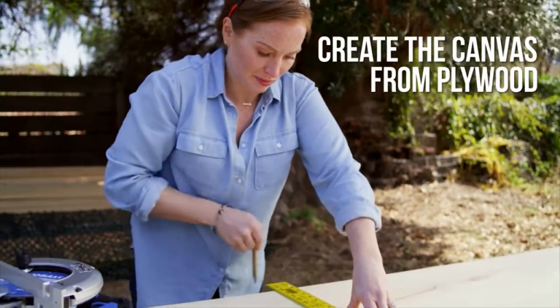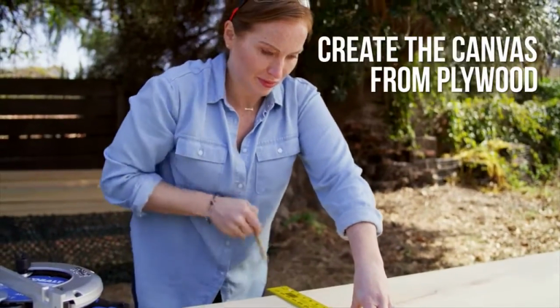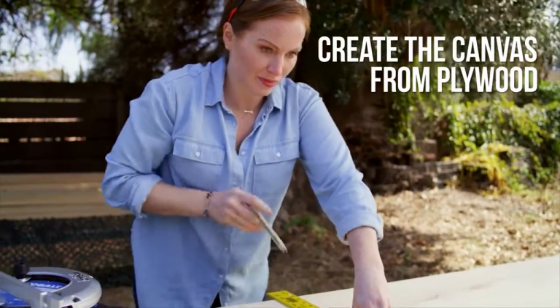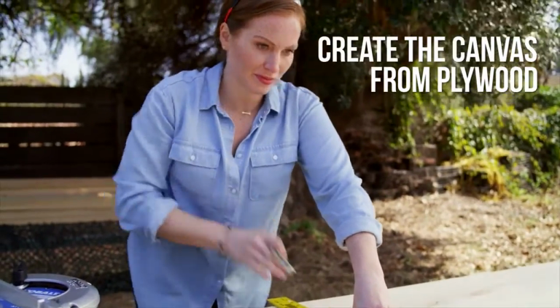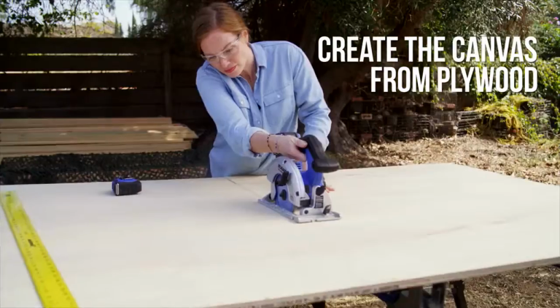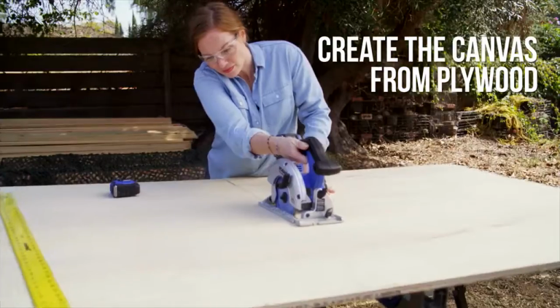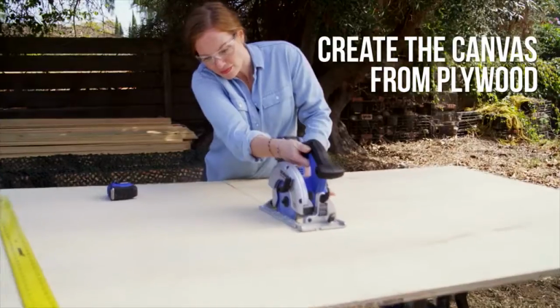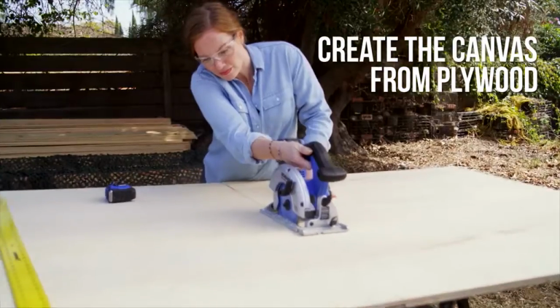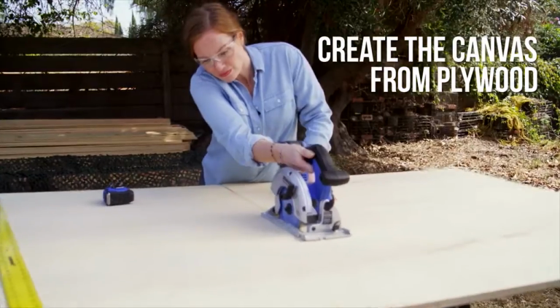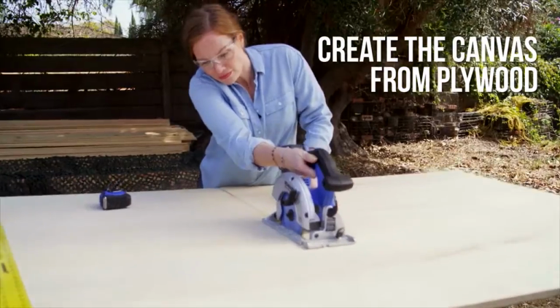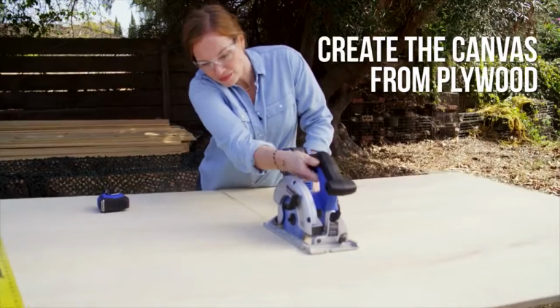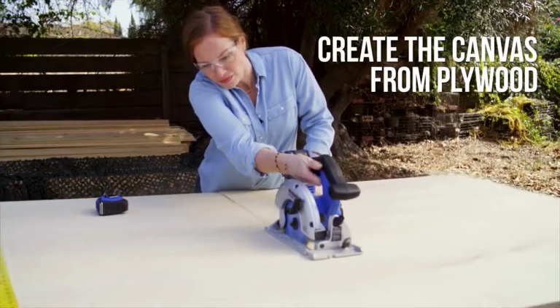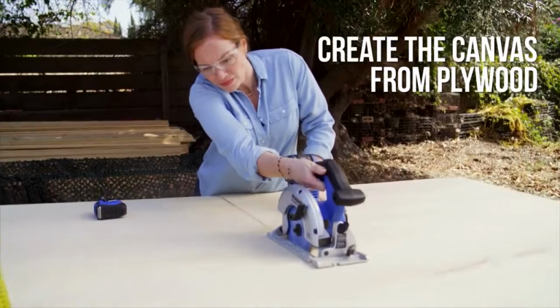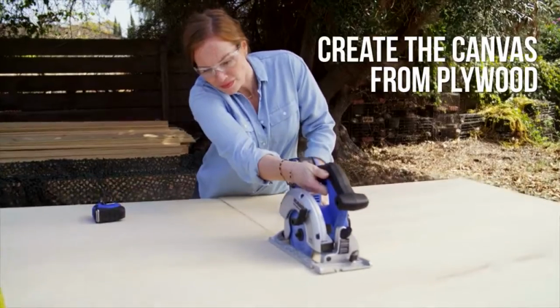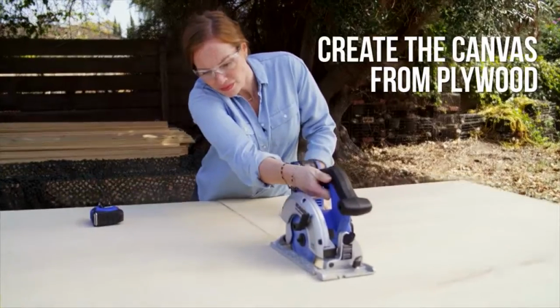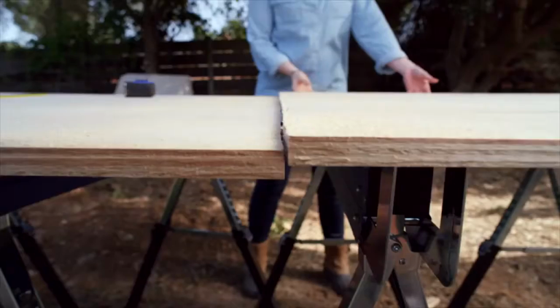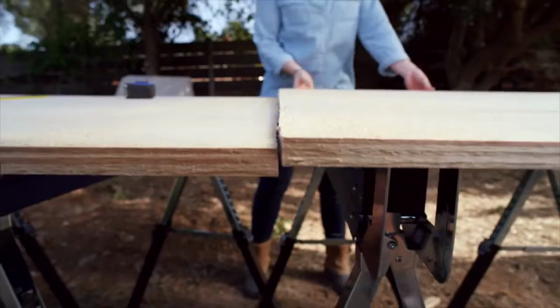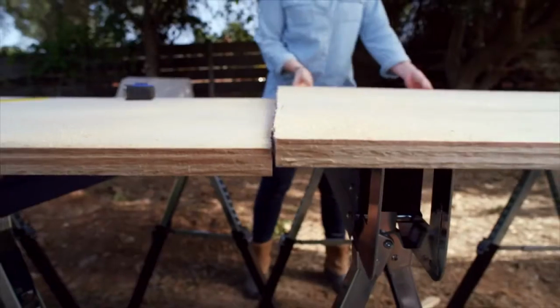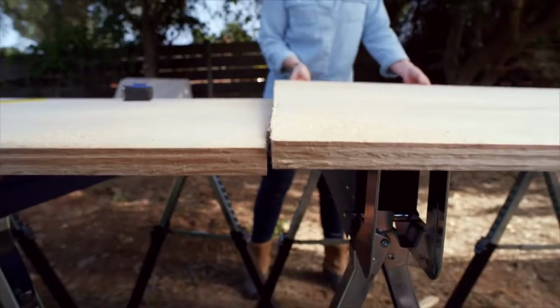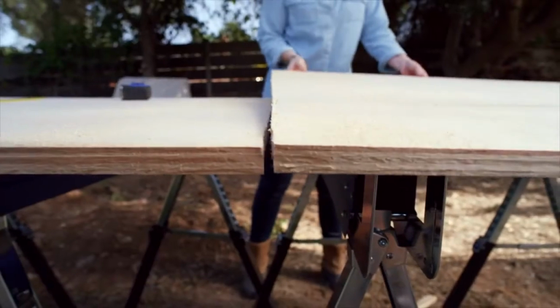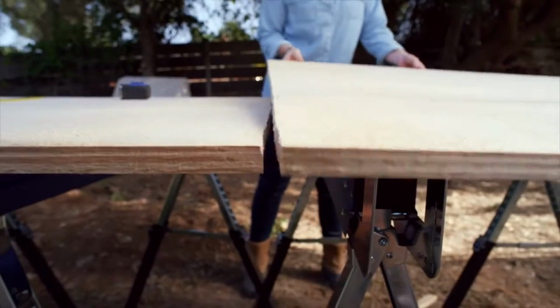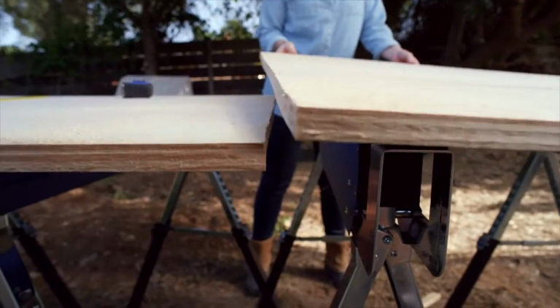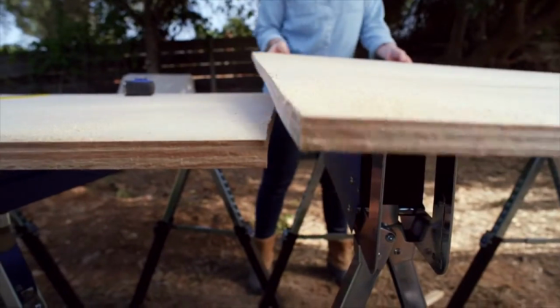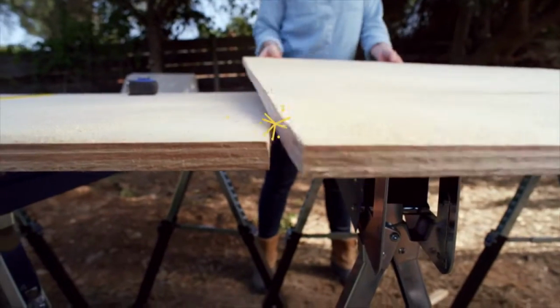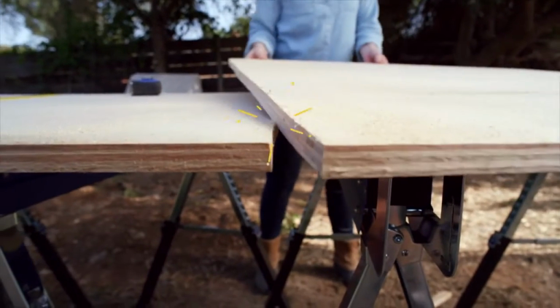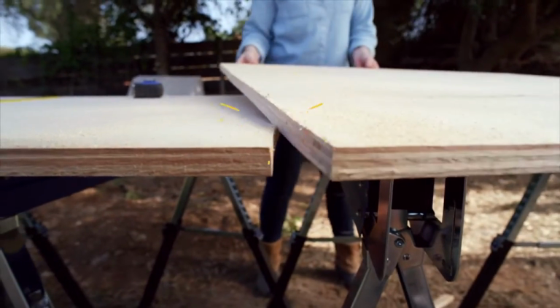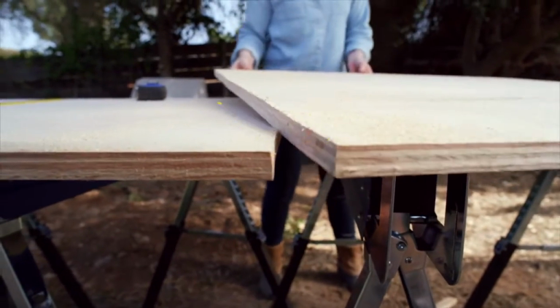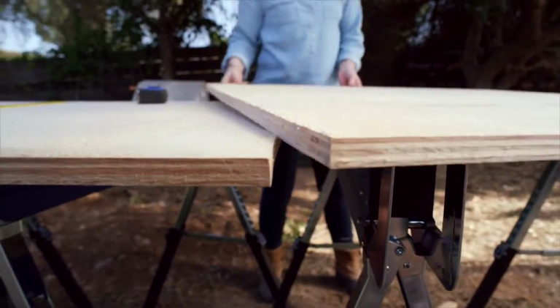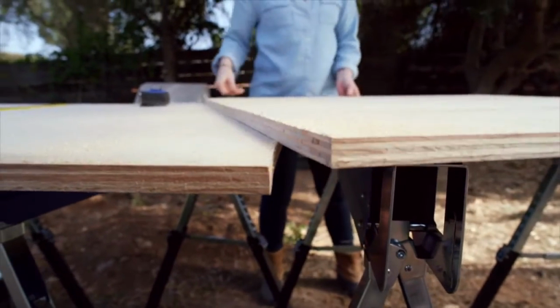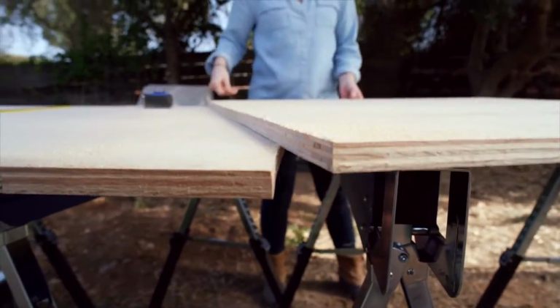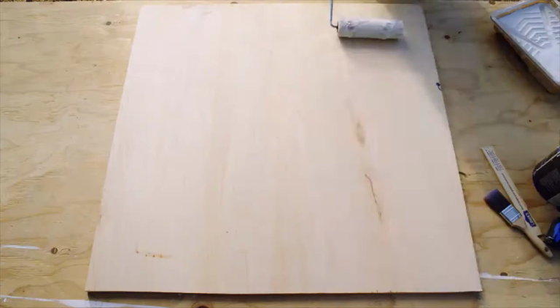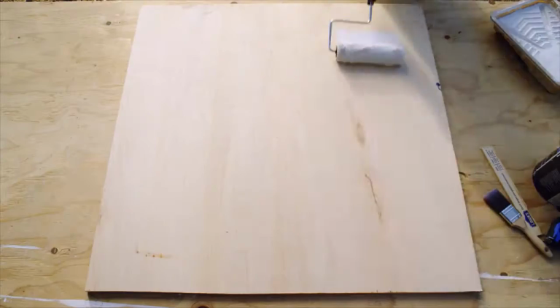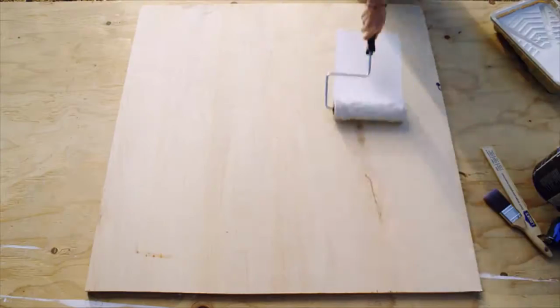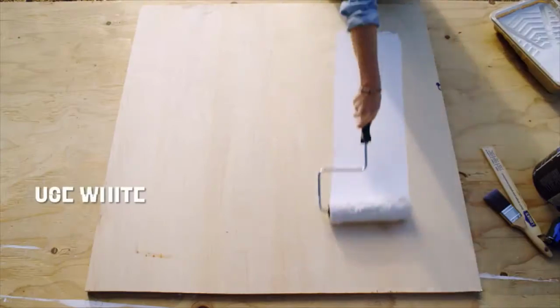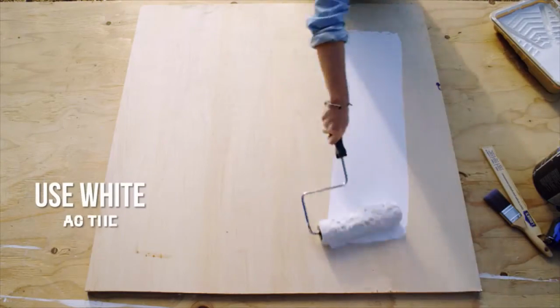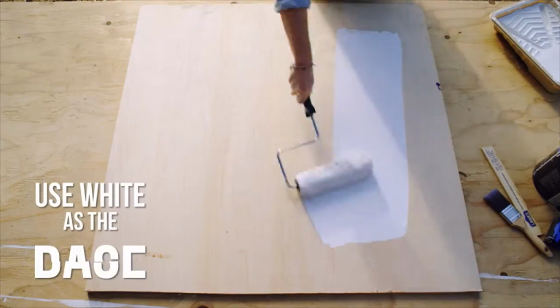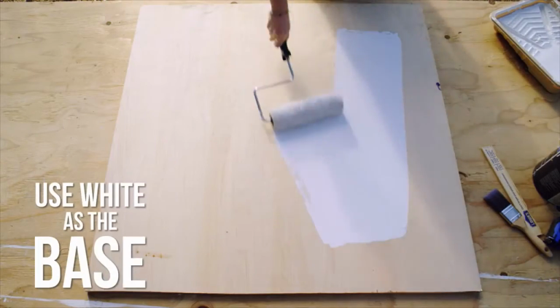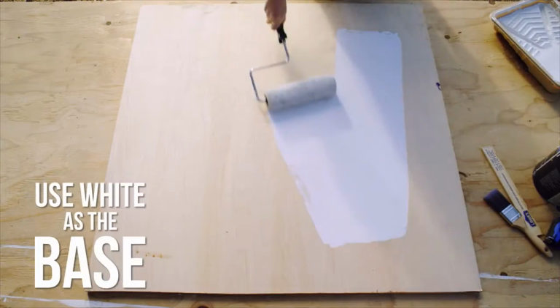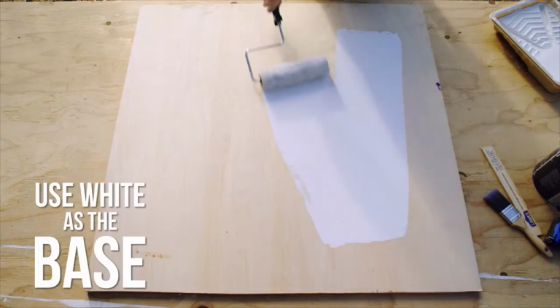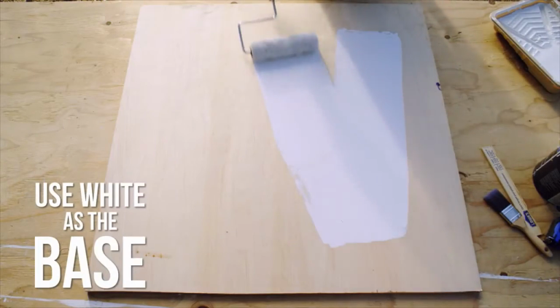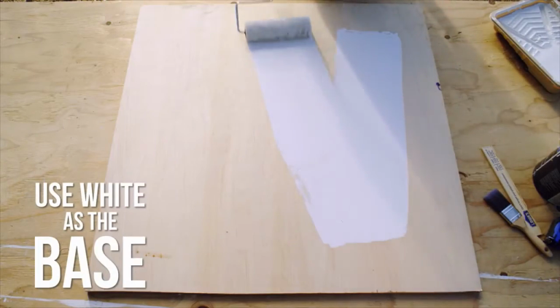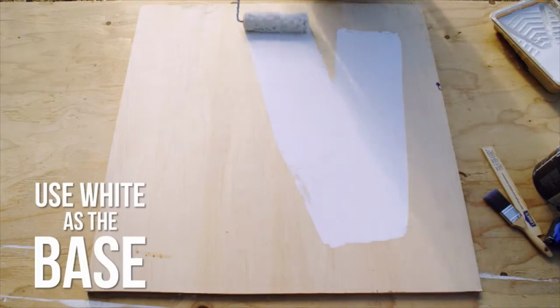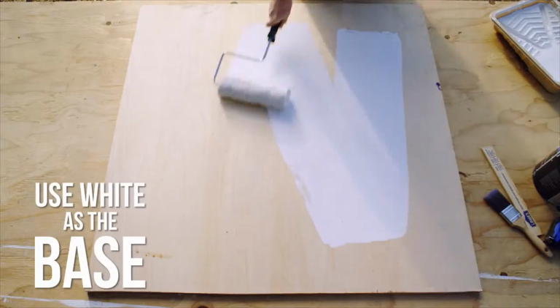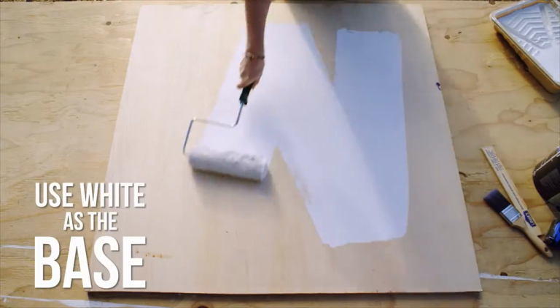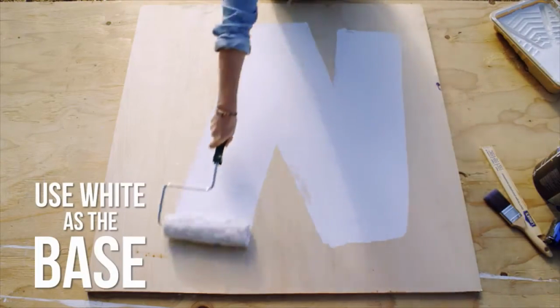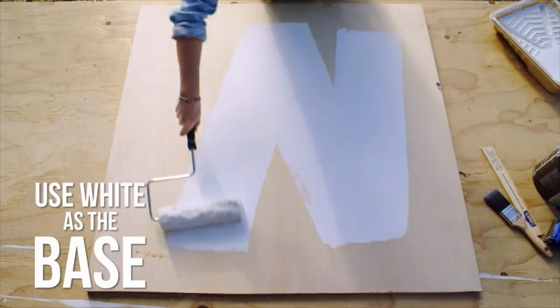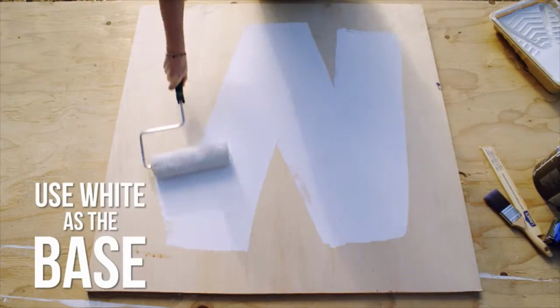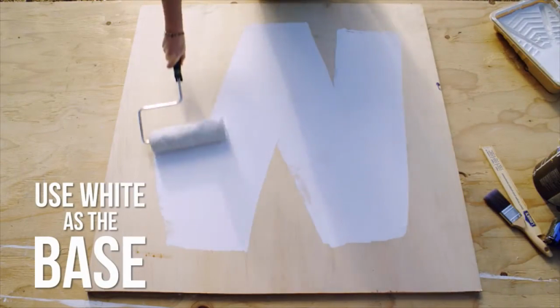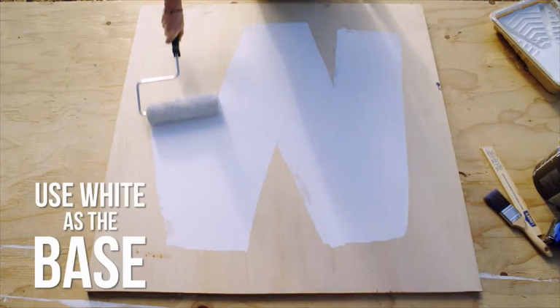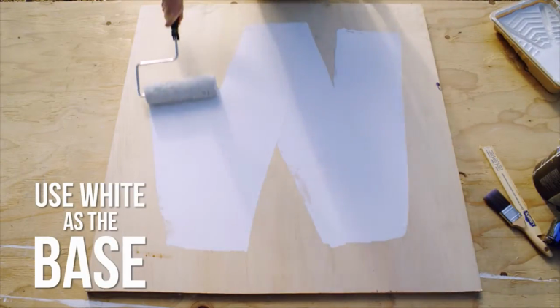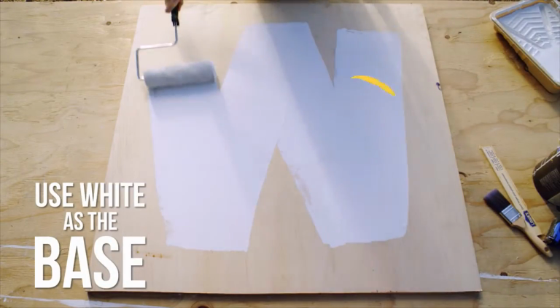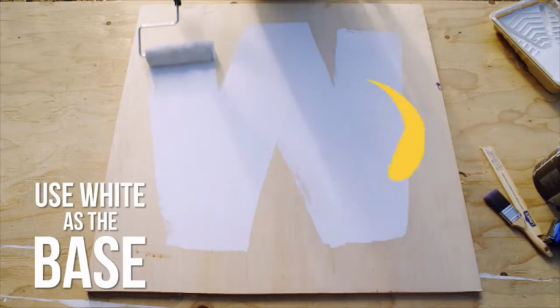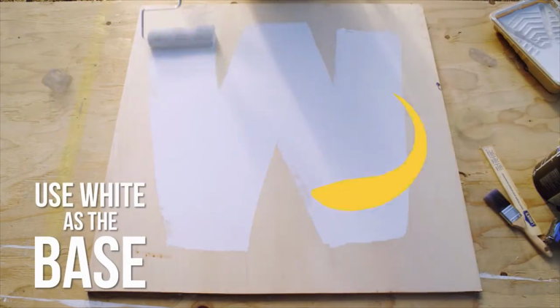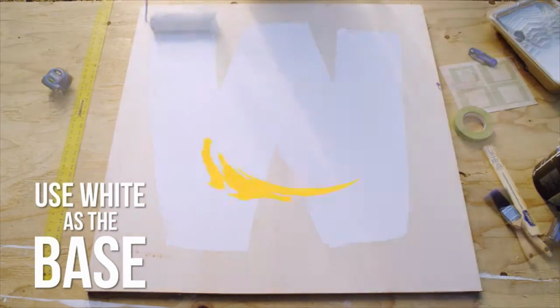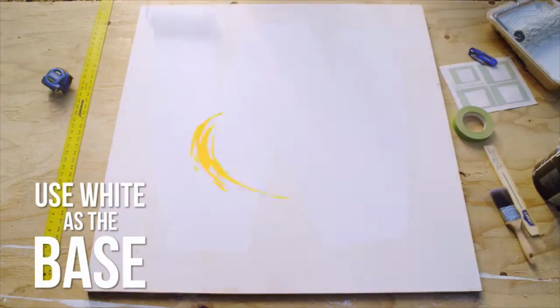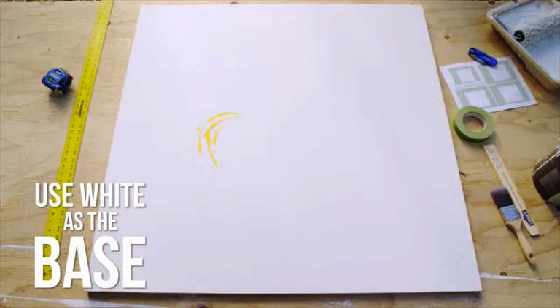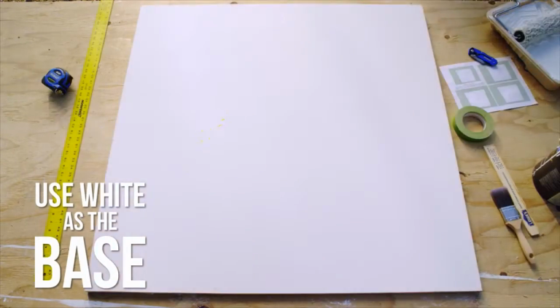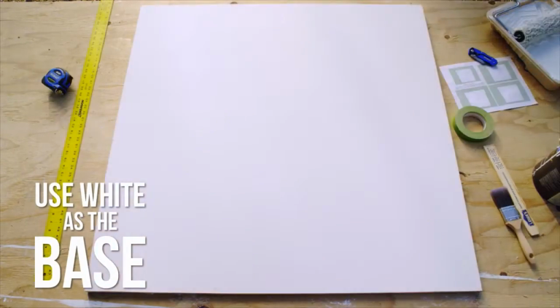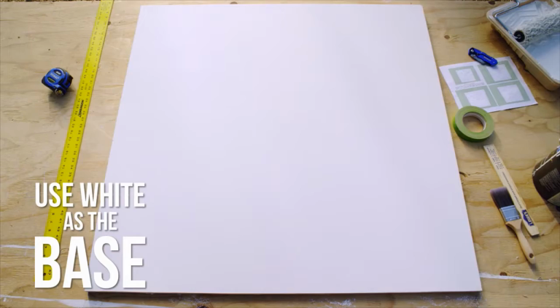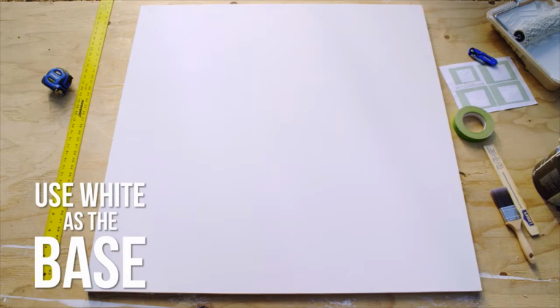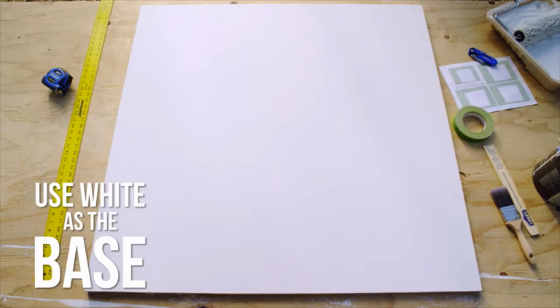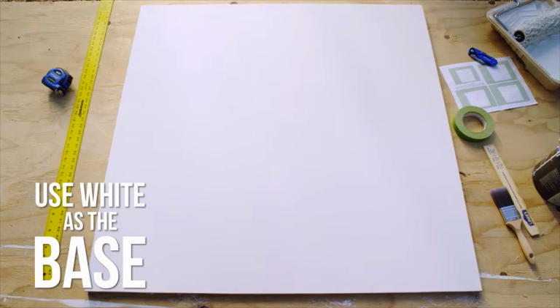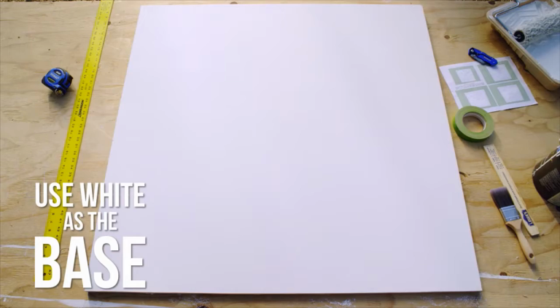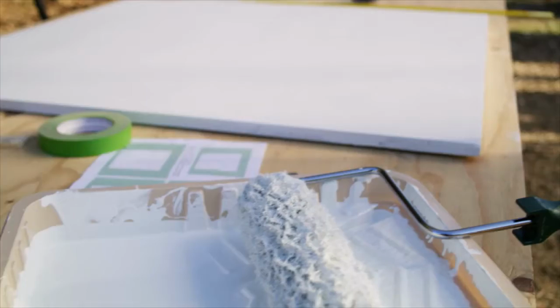Start by creating your backing out of plywood. First things first, paint the whole plywood white so you have a good base.